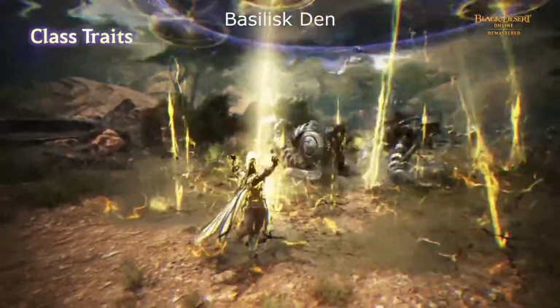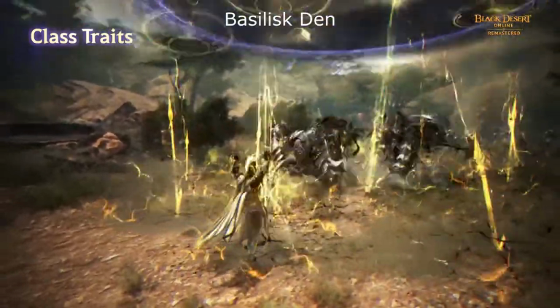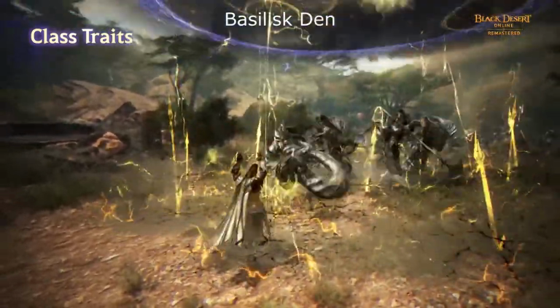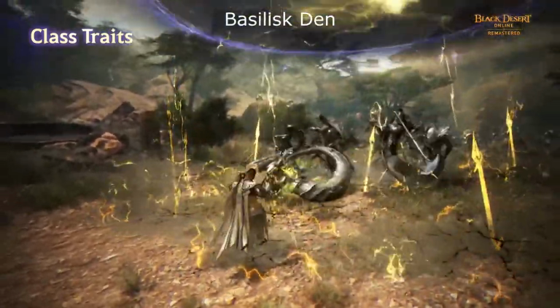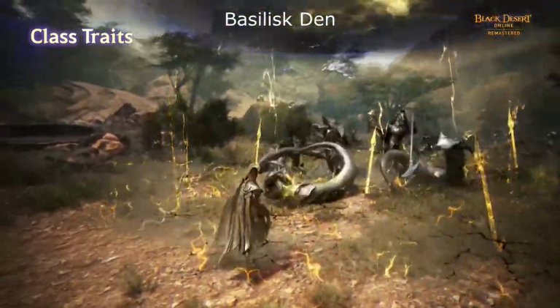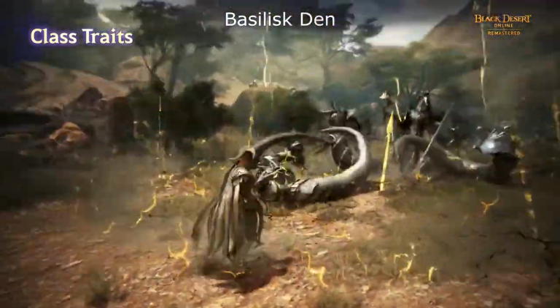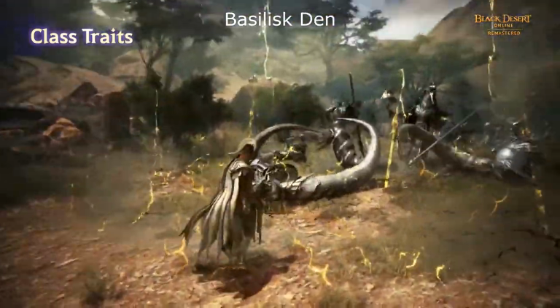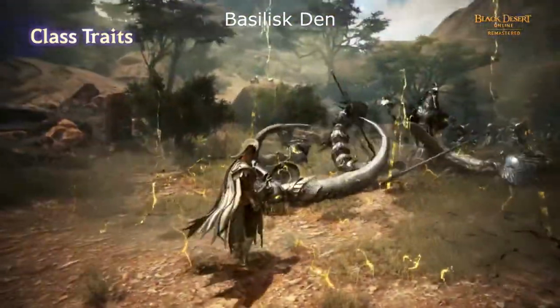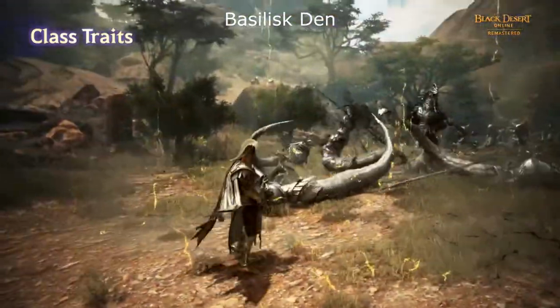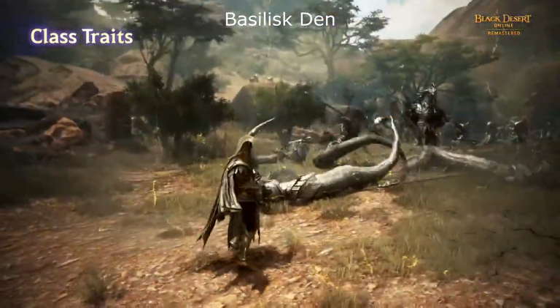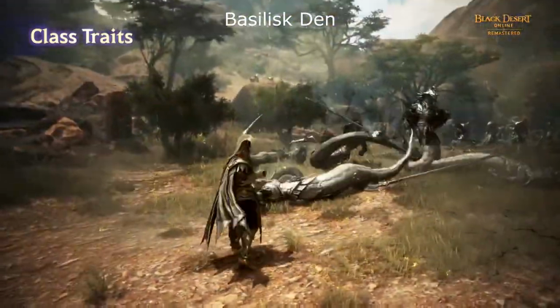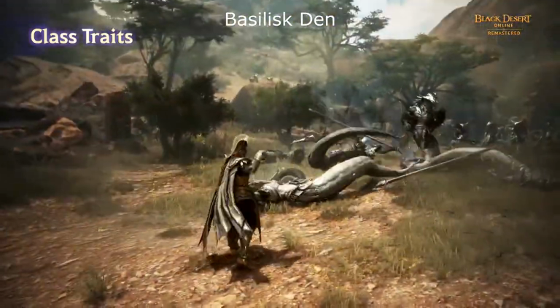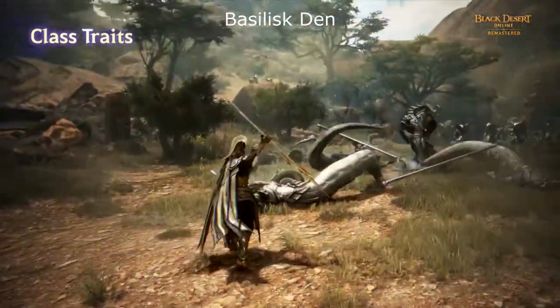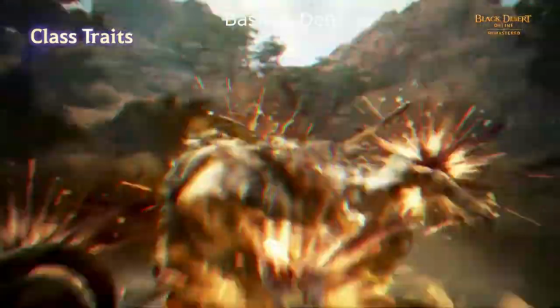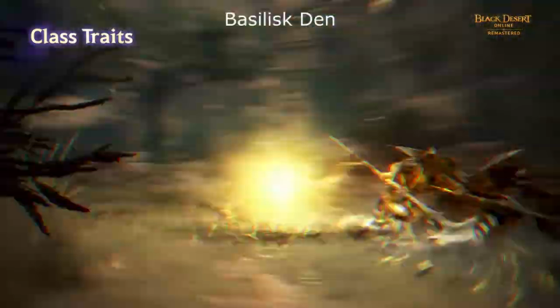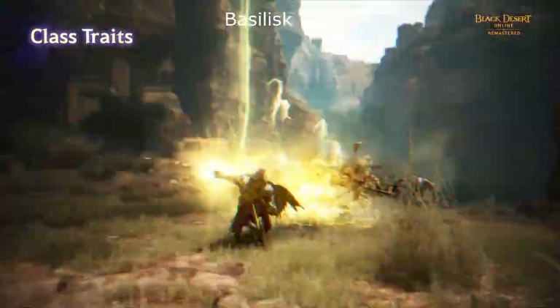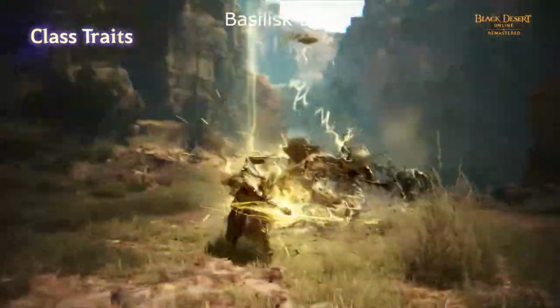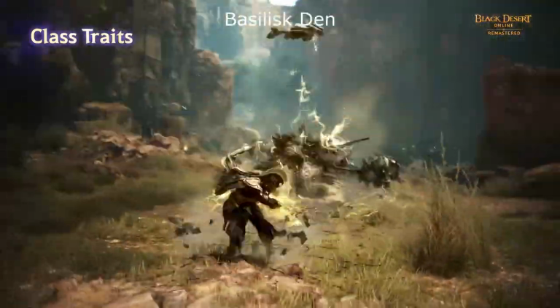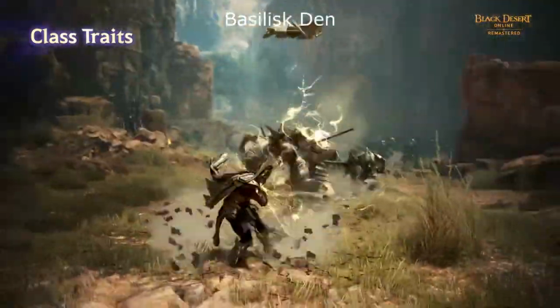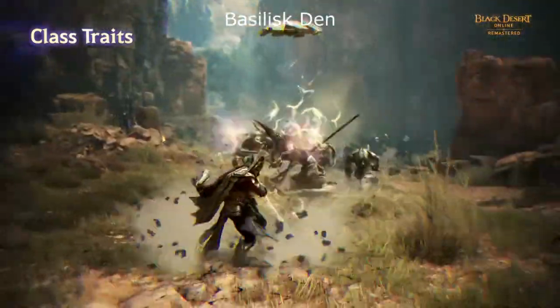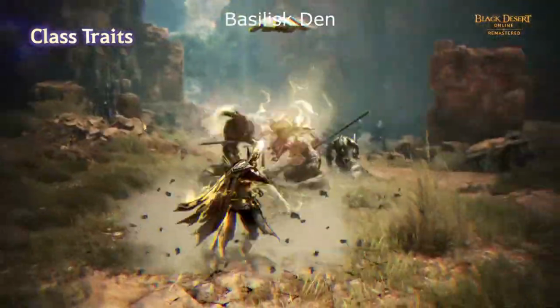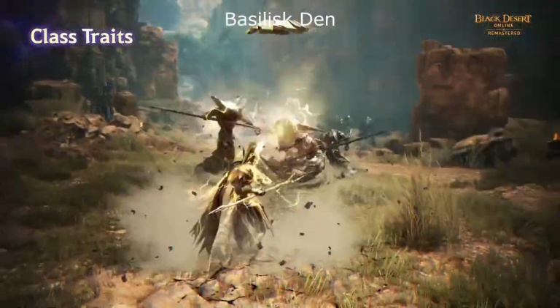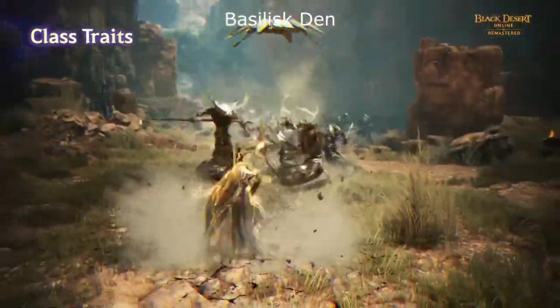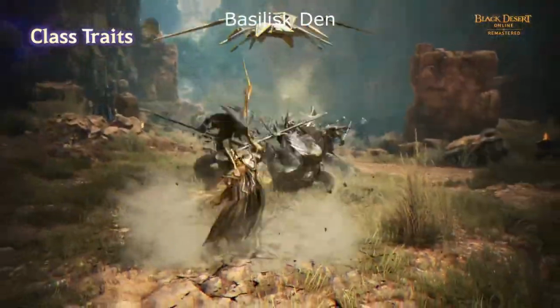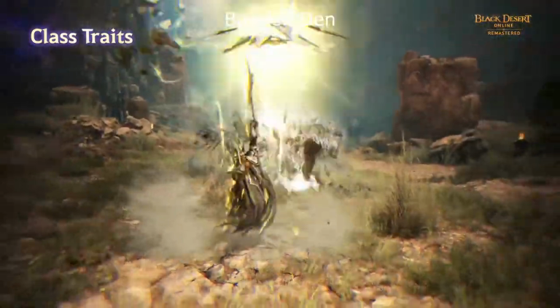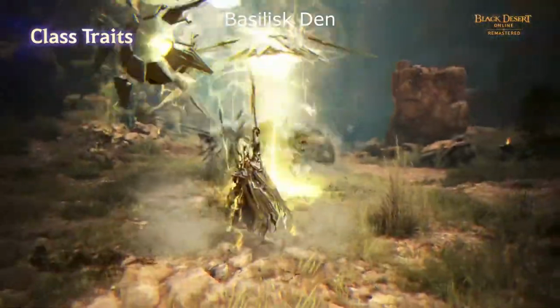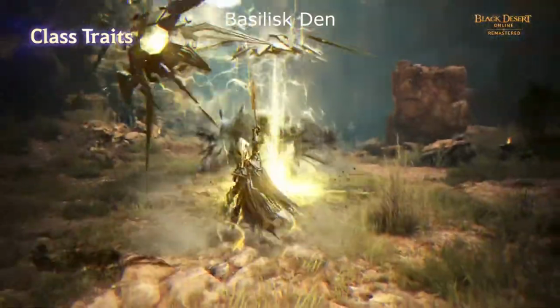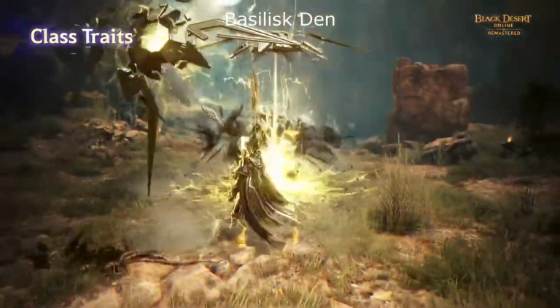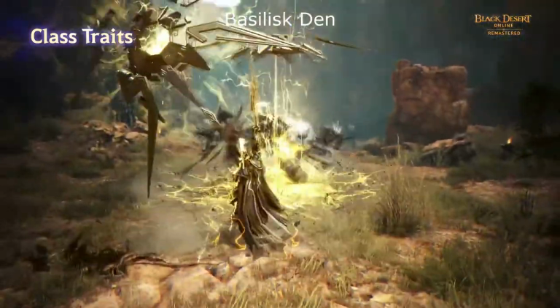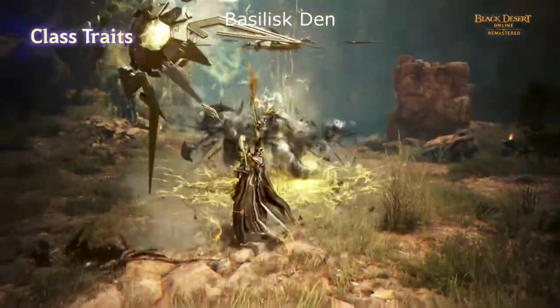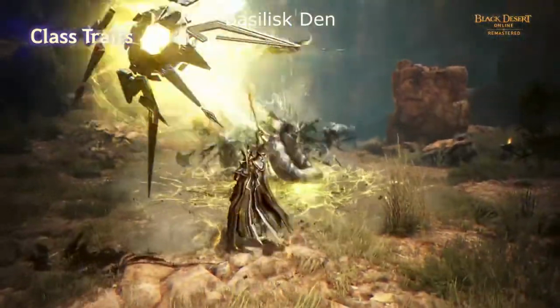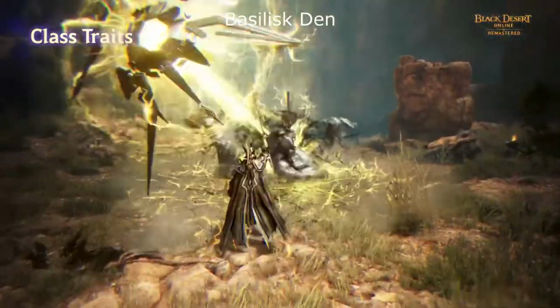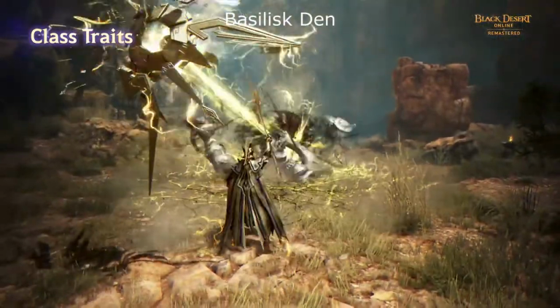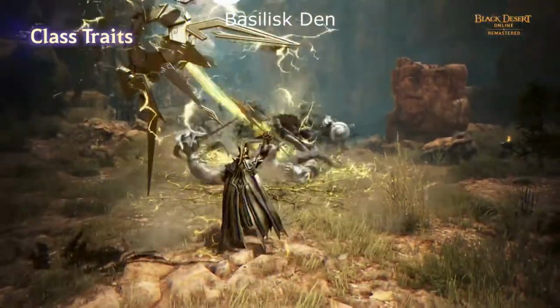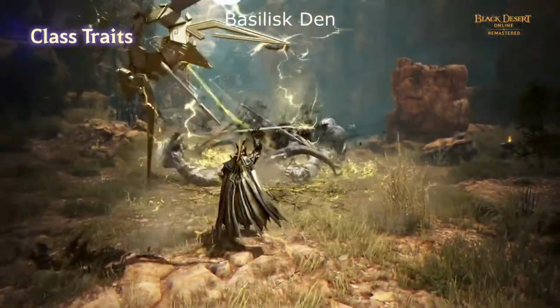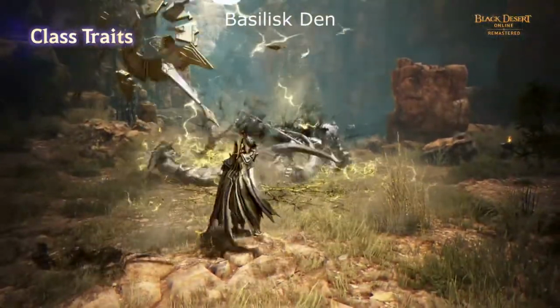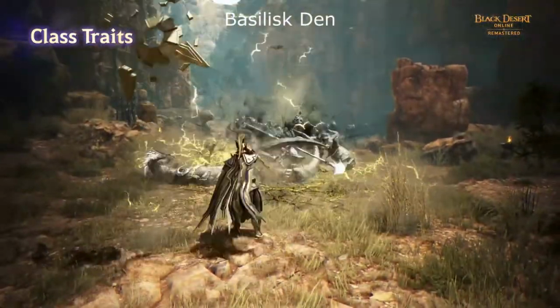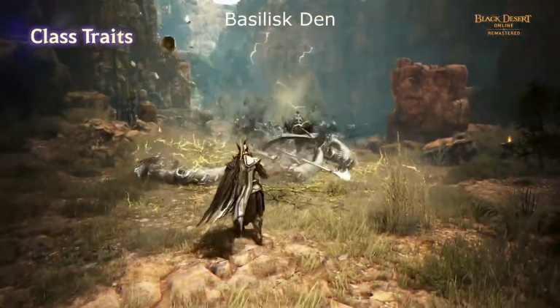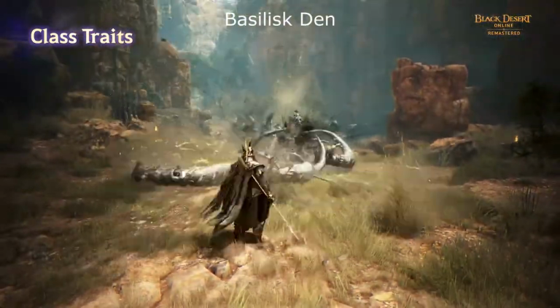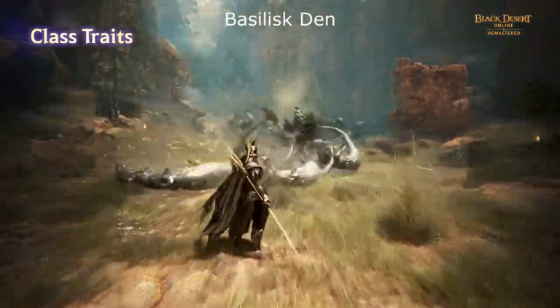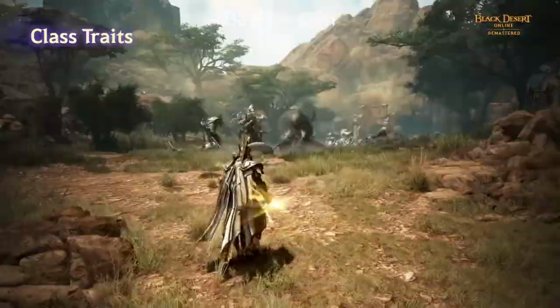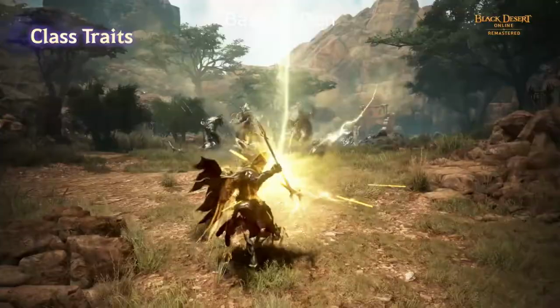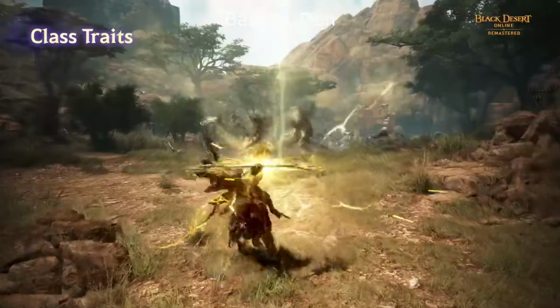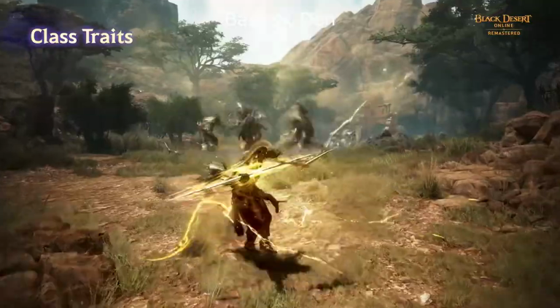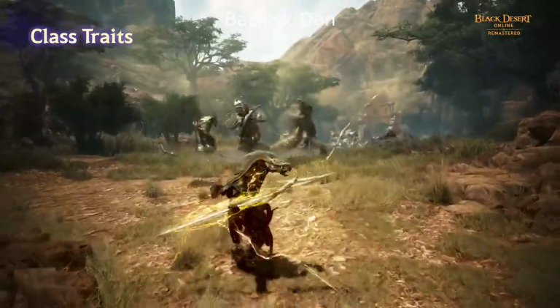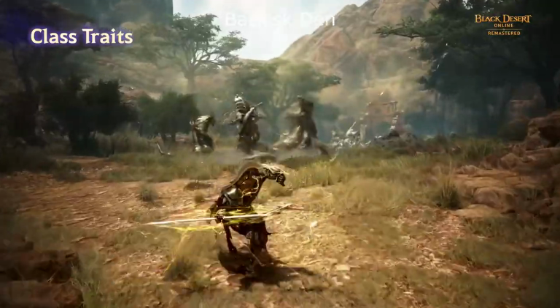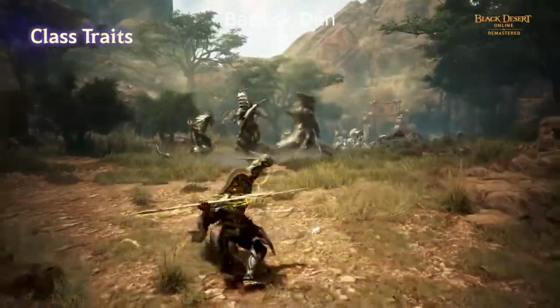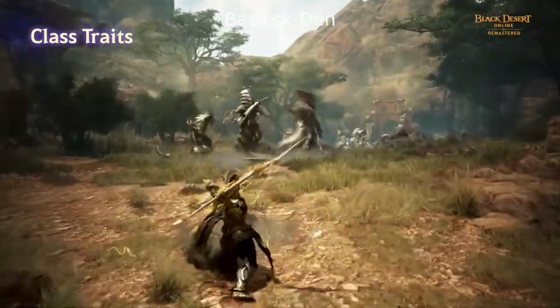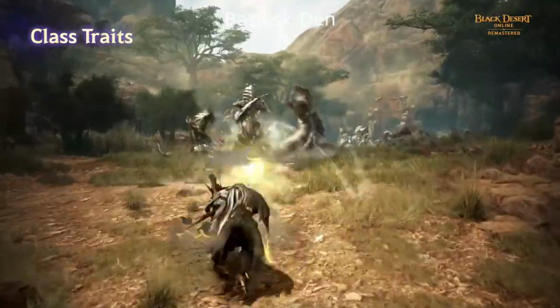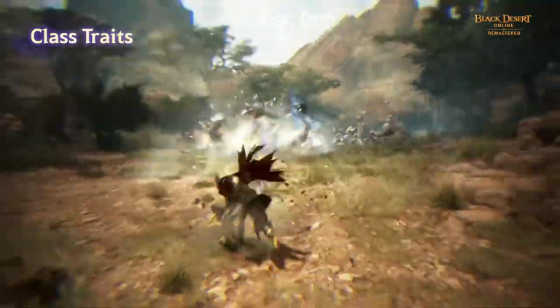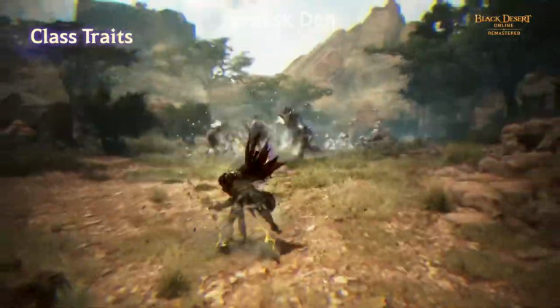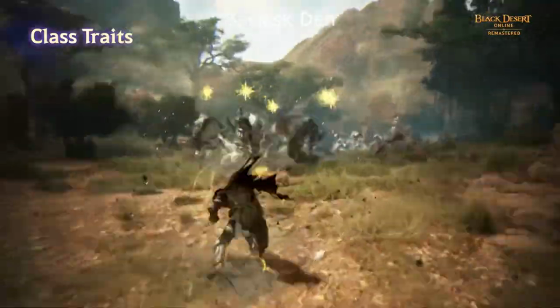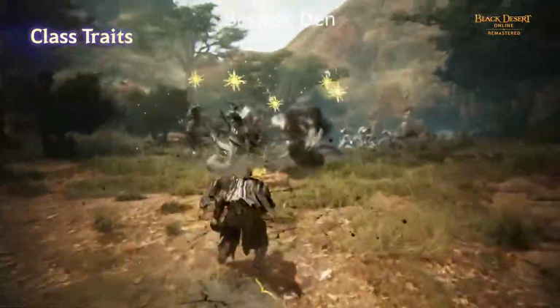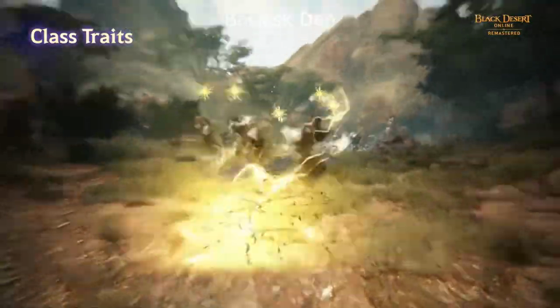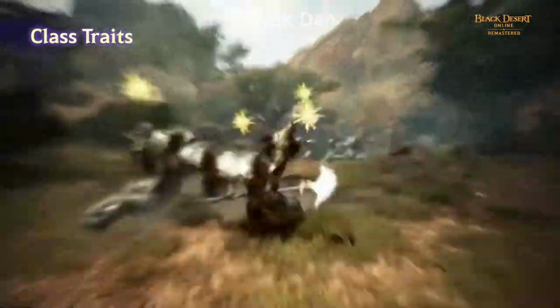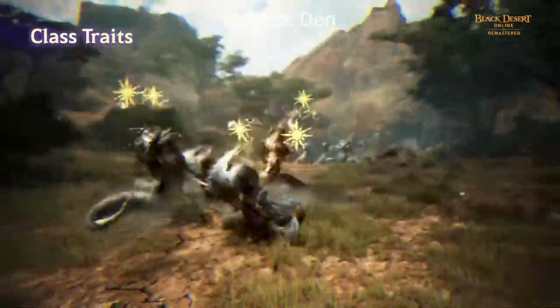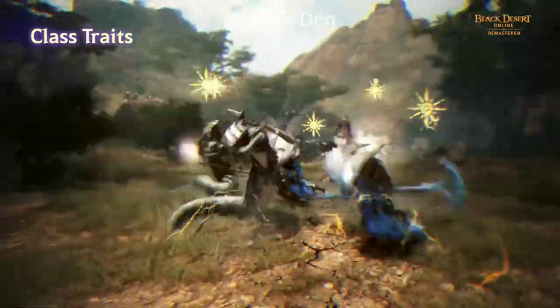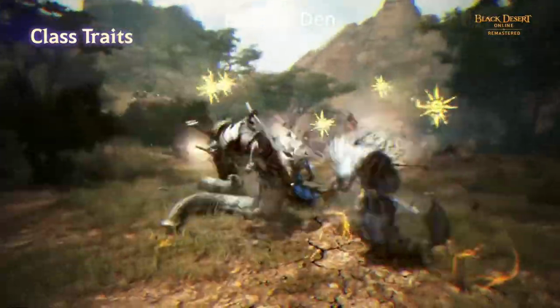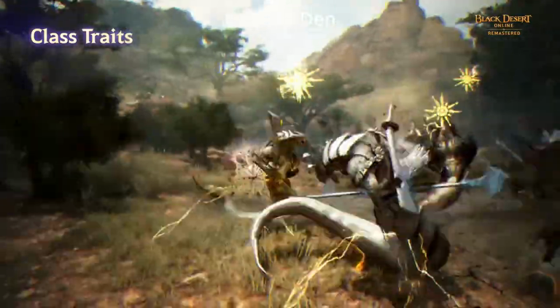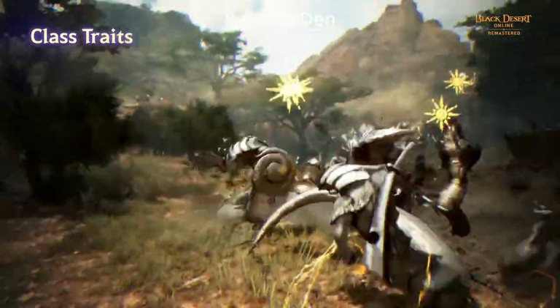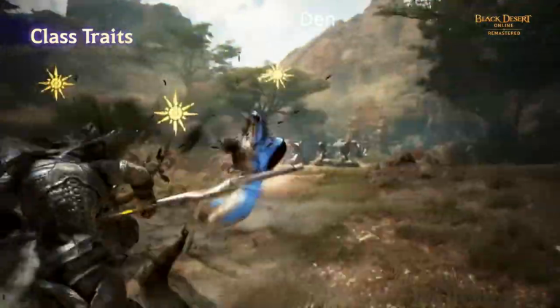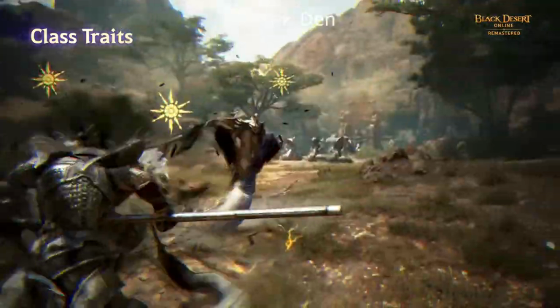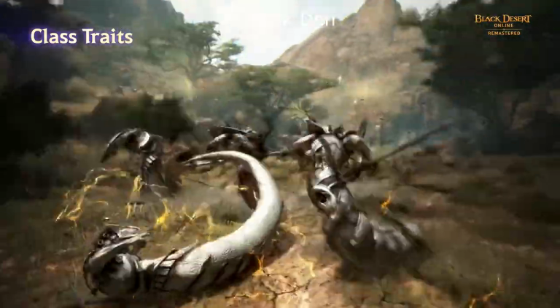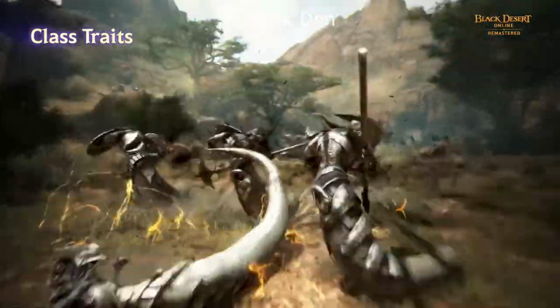Awakened Sage moves much quicker than in Succession. This is much more apparent when there are targets nearby.